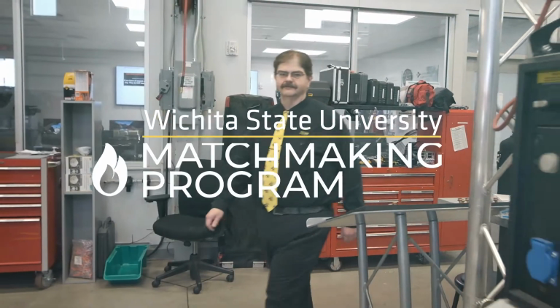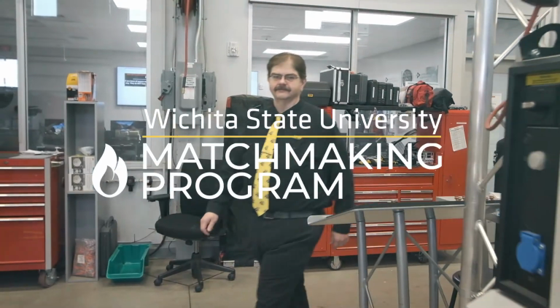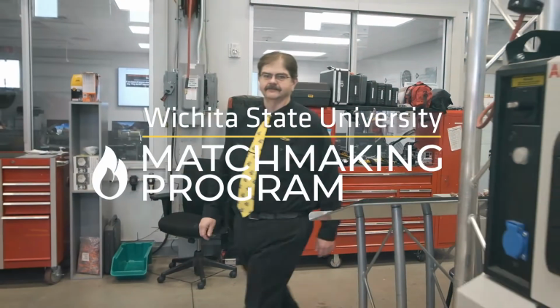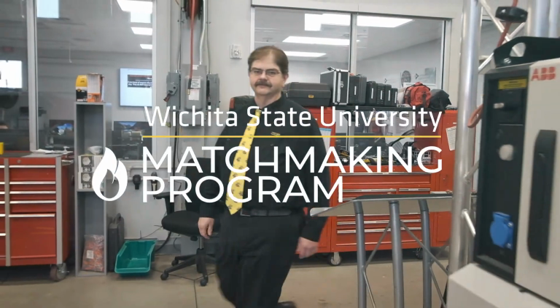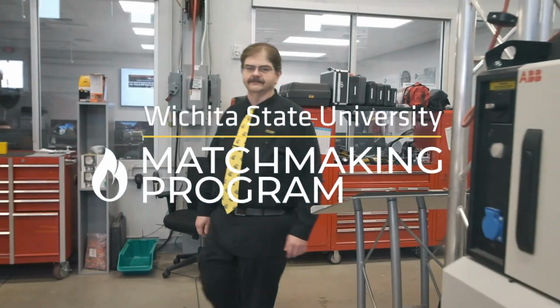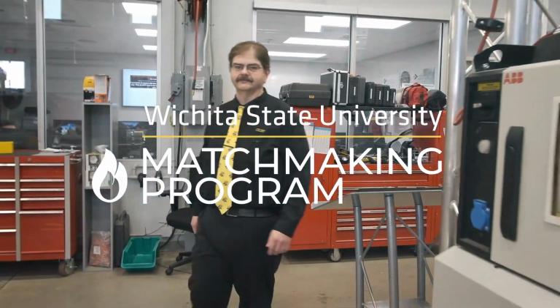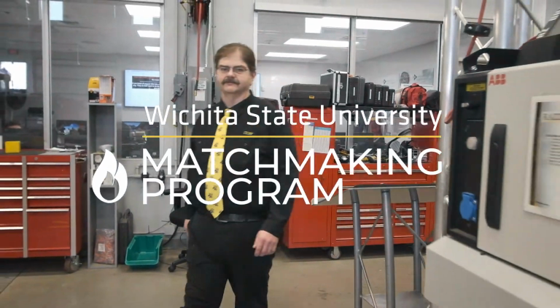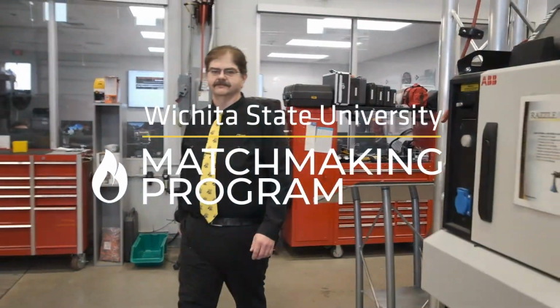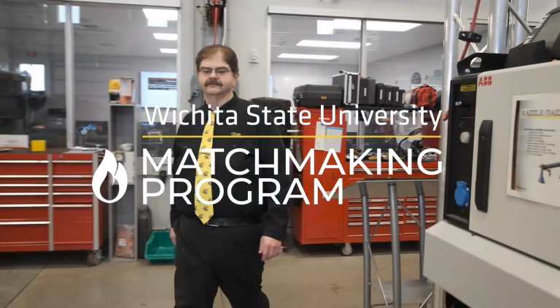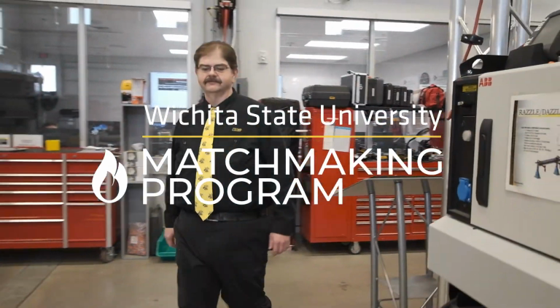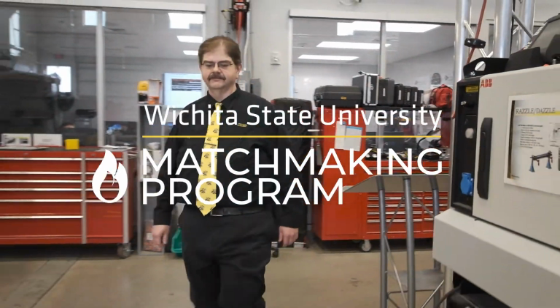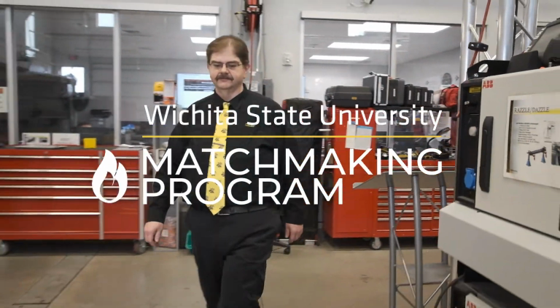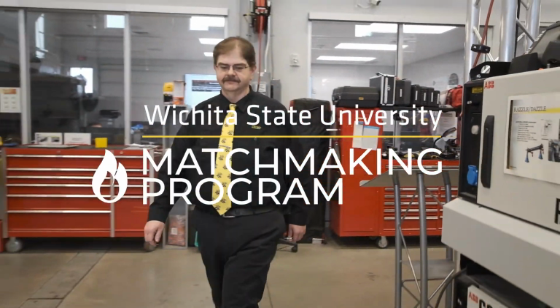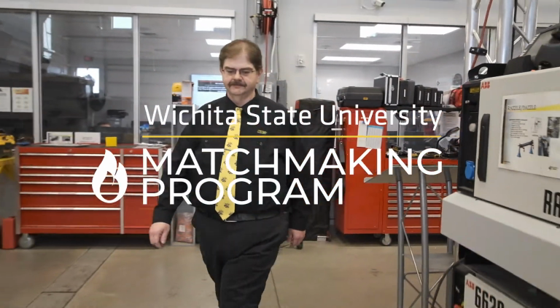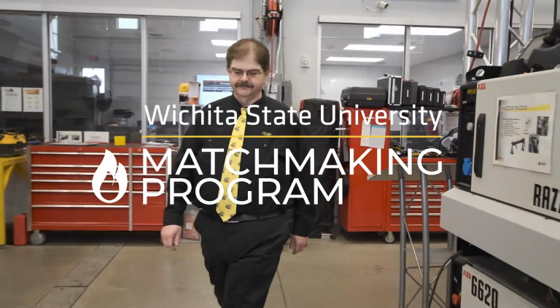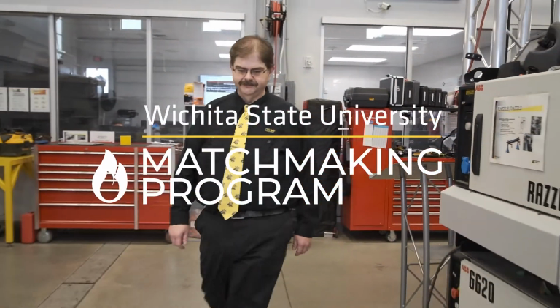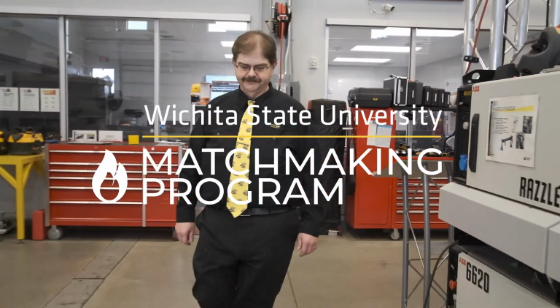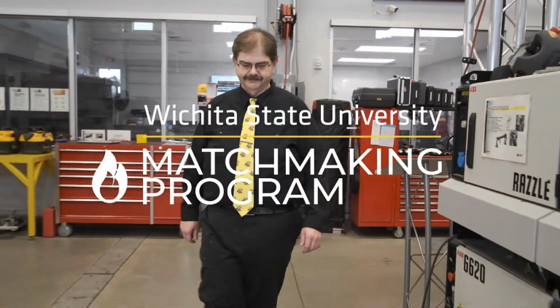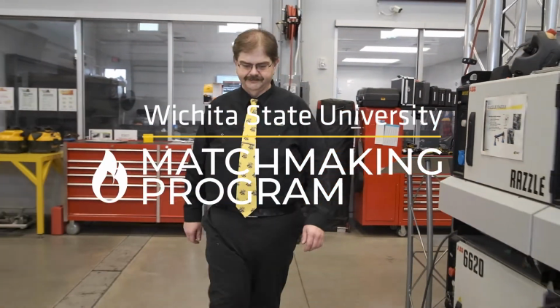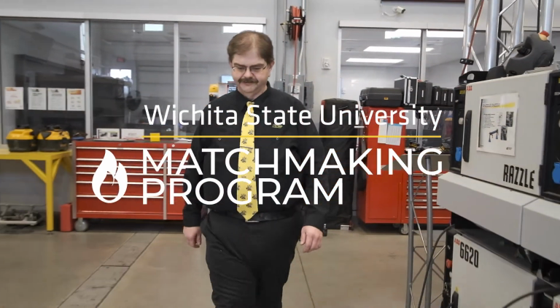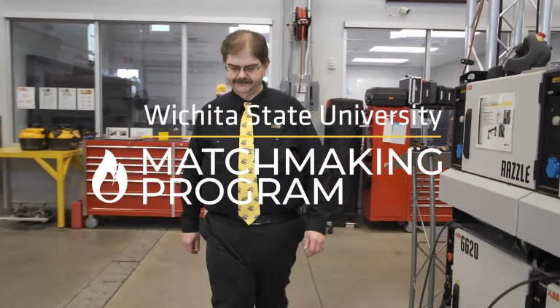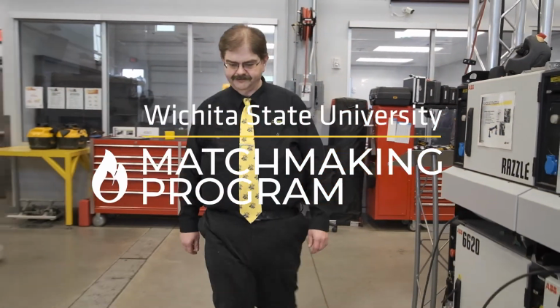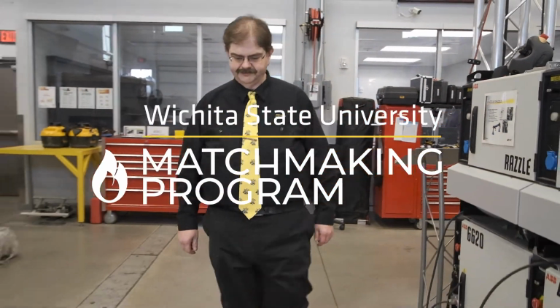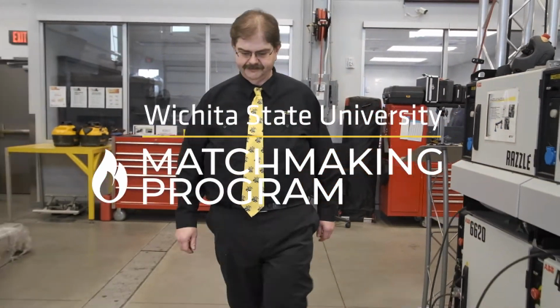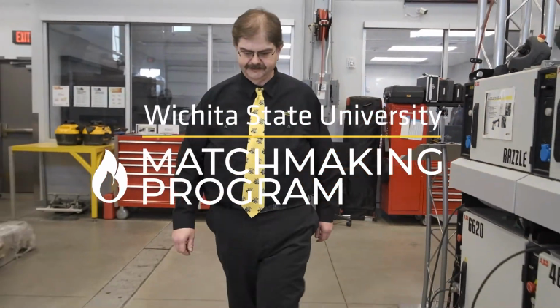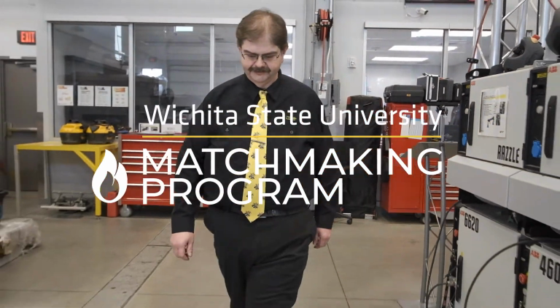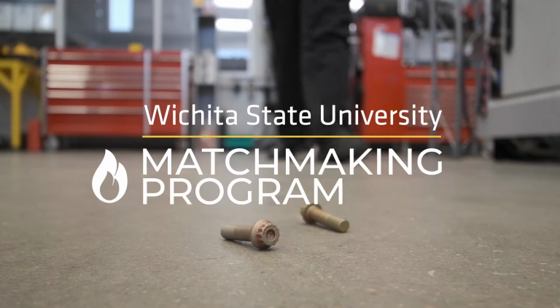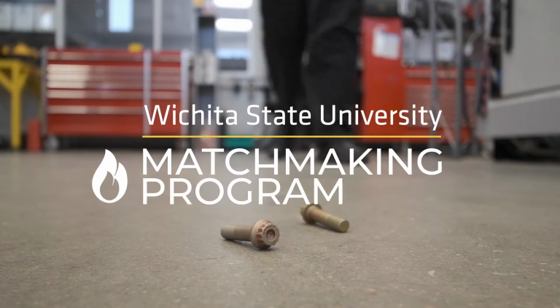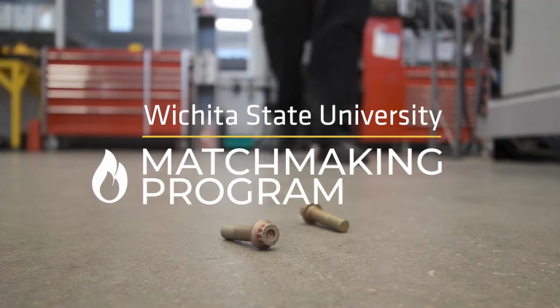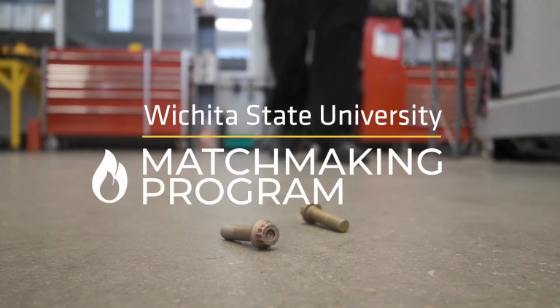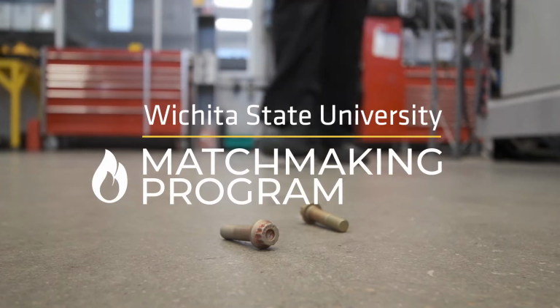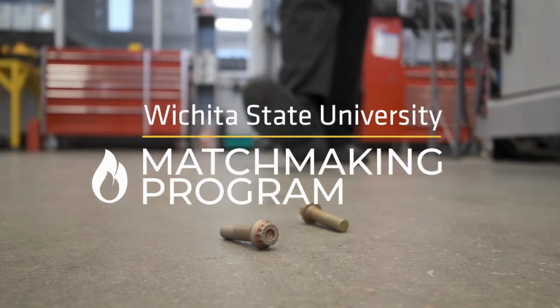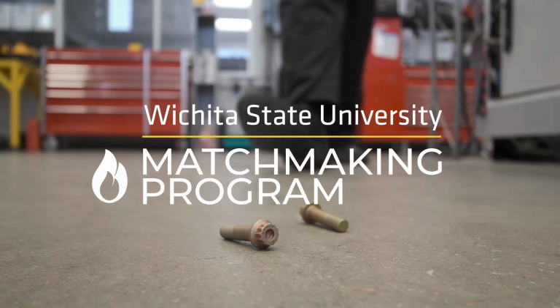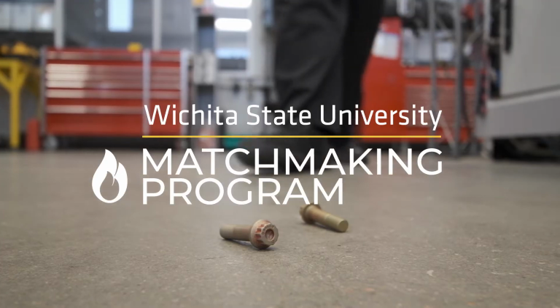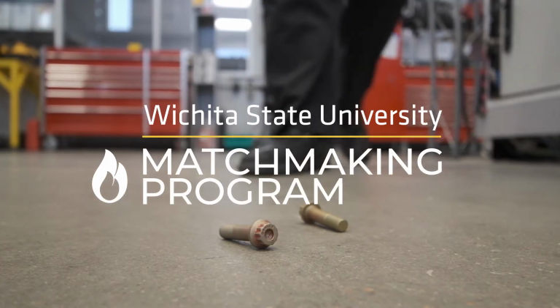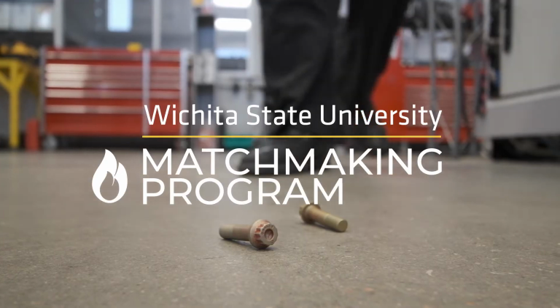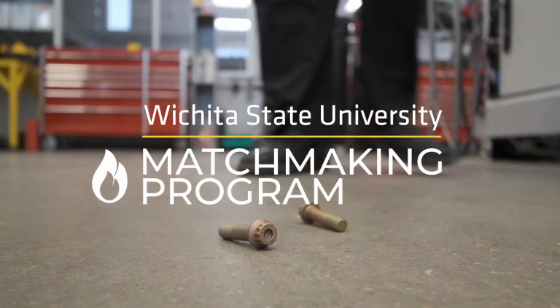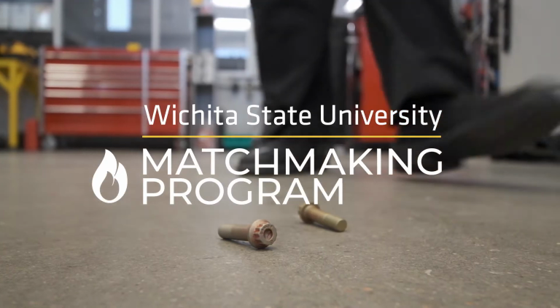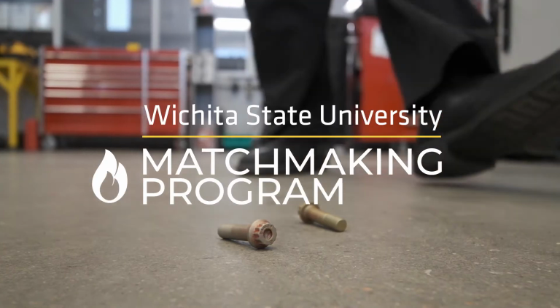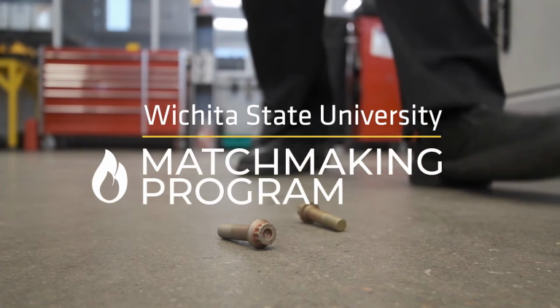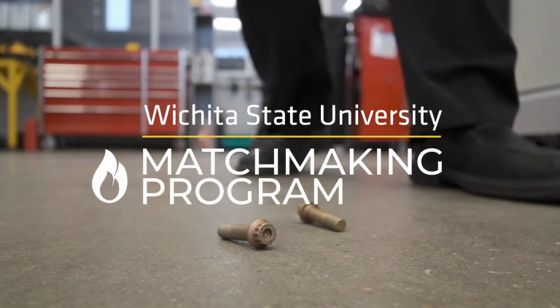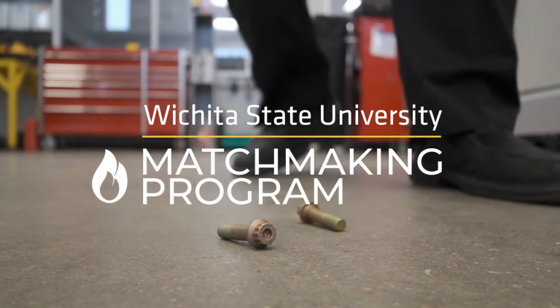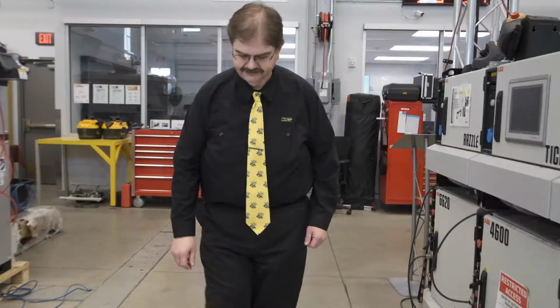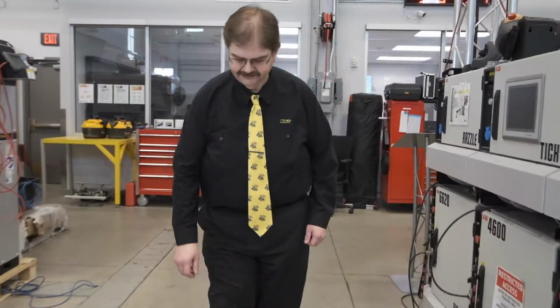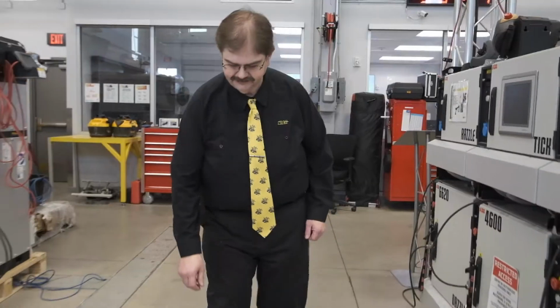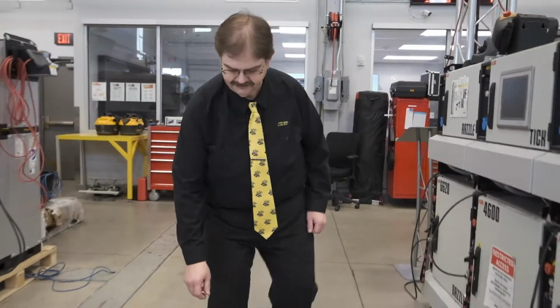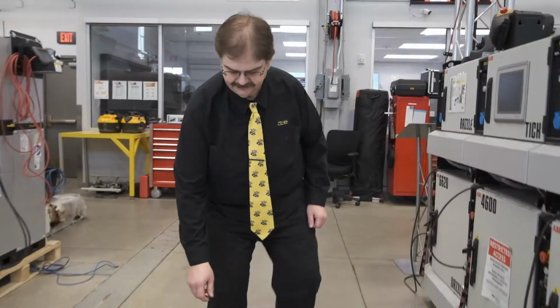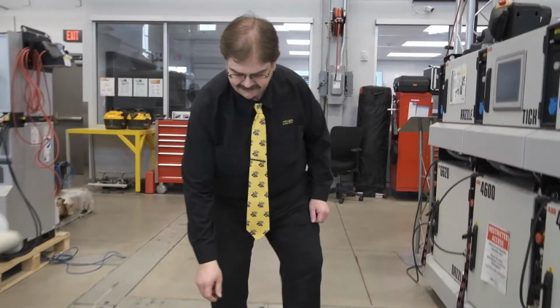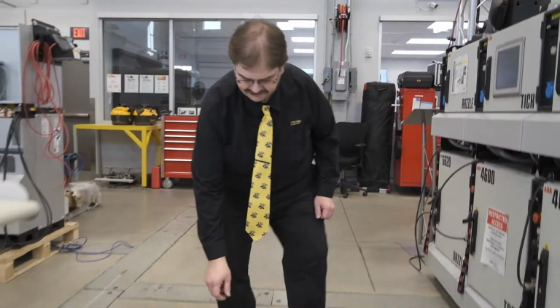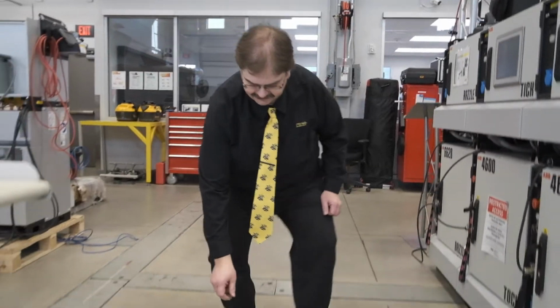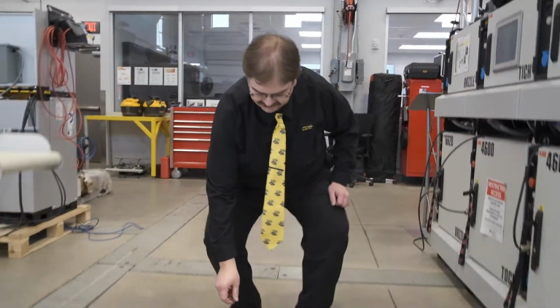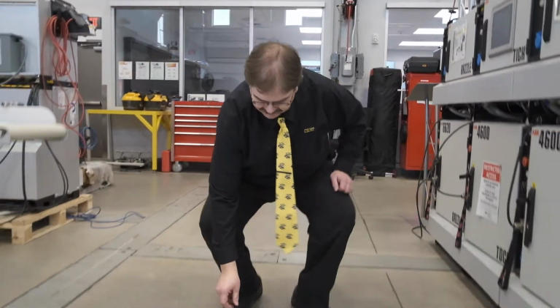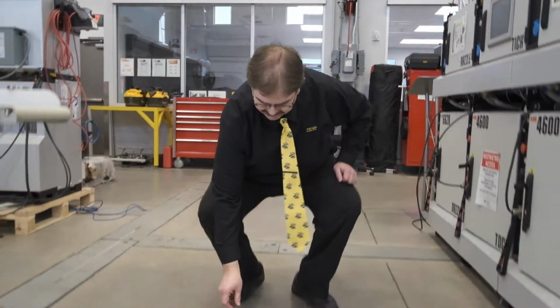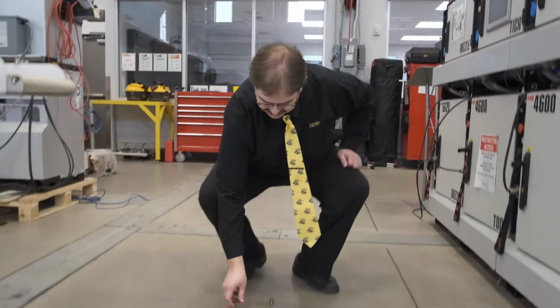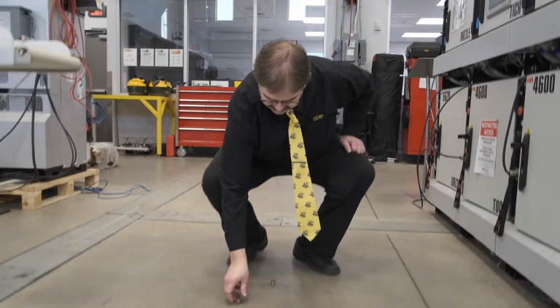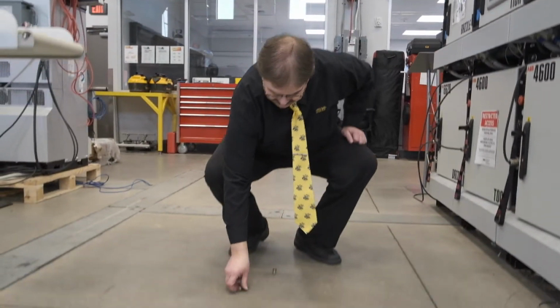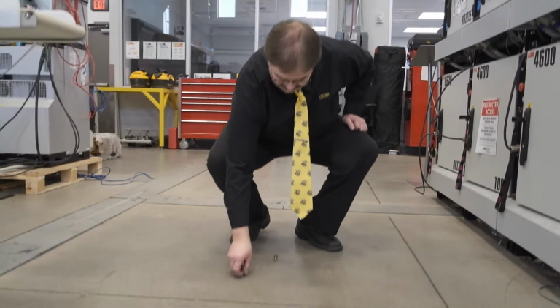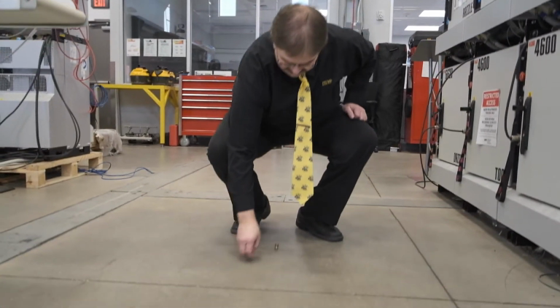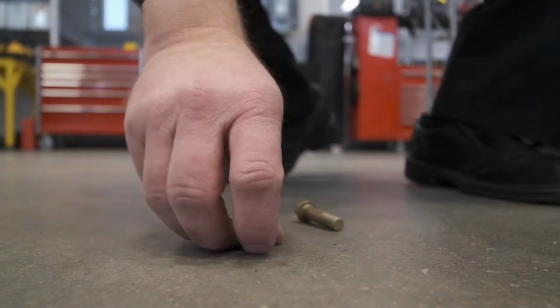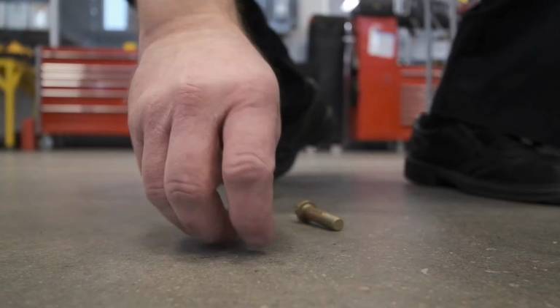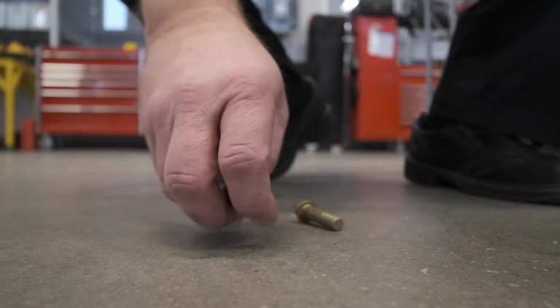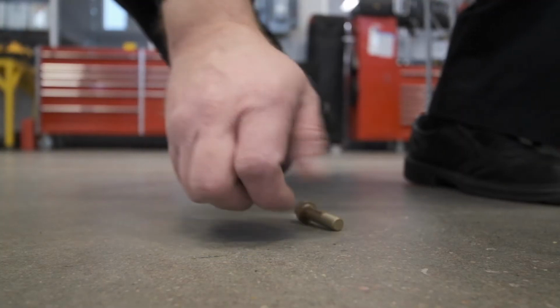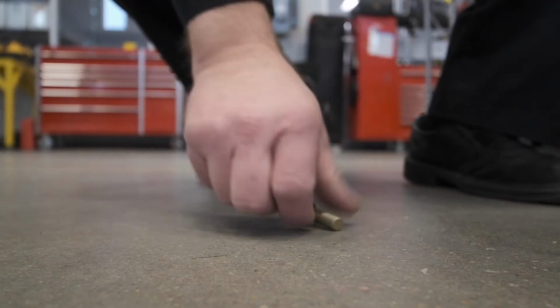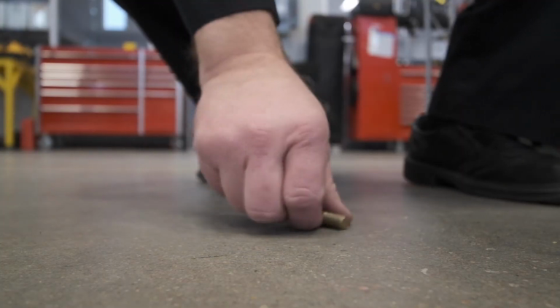Working in the automation world, I often go into many different manufacturing environments, whether they be agriculture, pharmaceutical, or even aerospace.